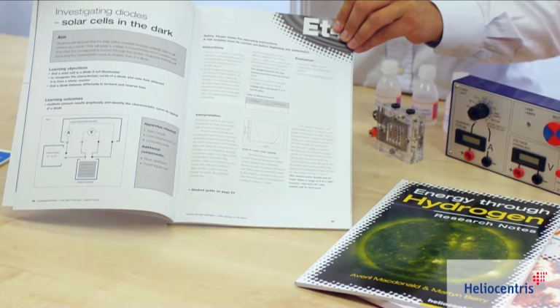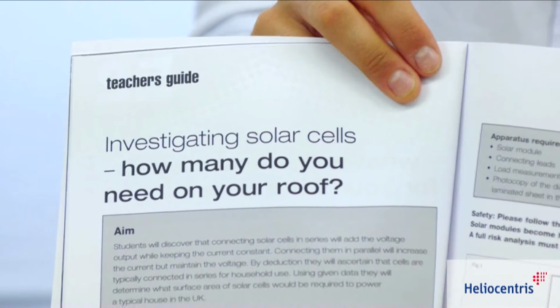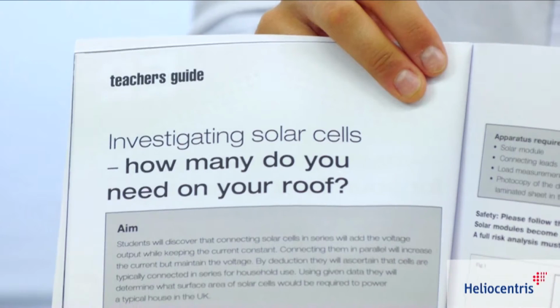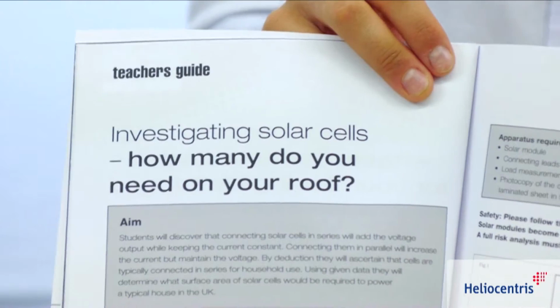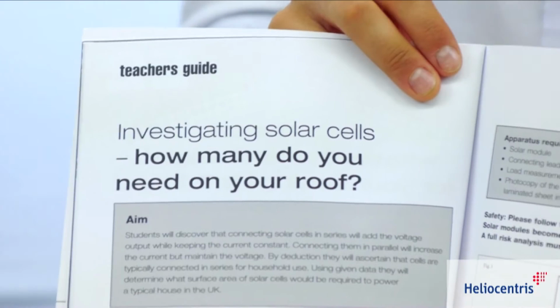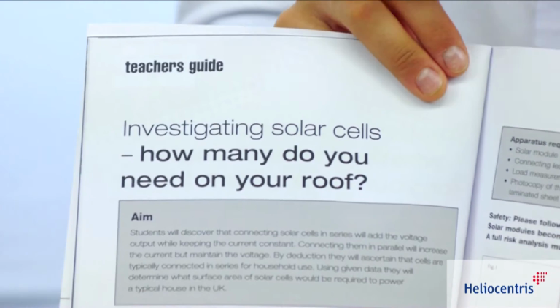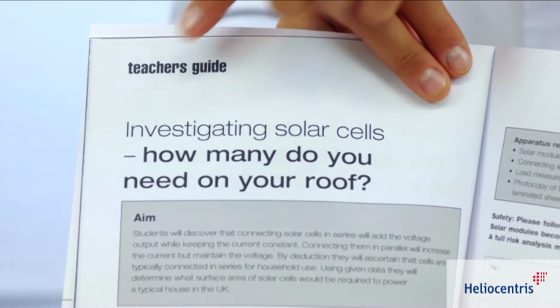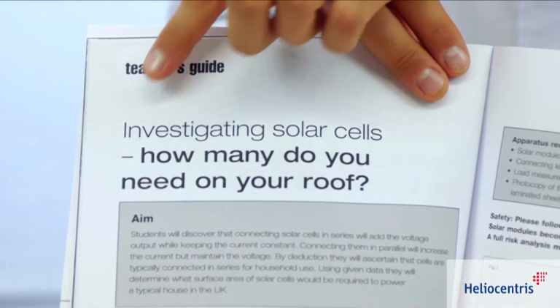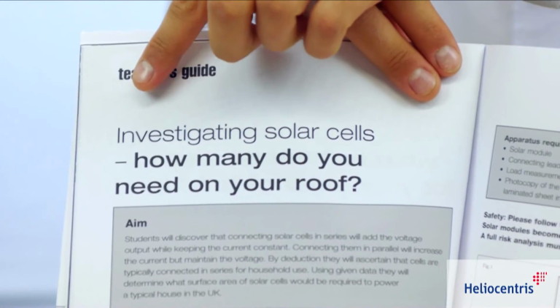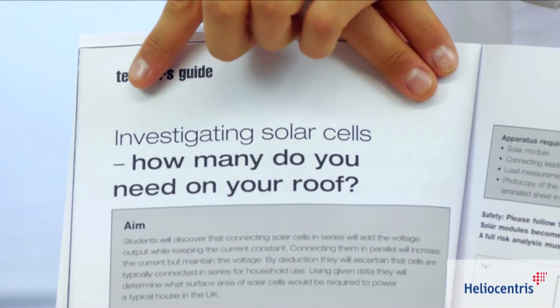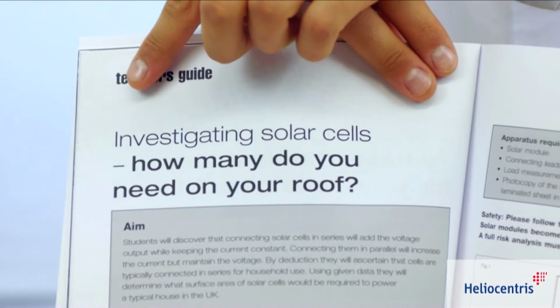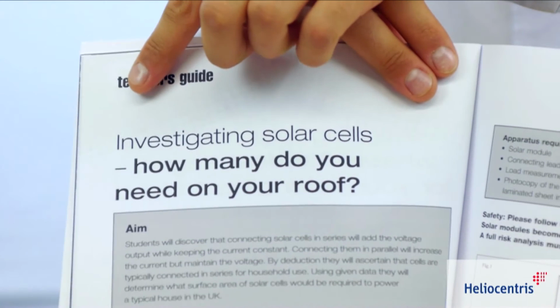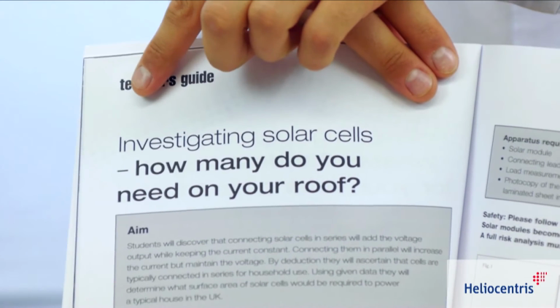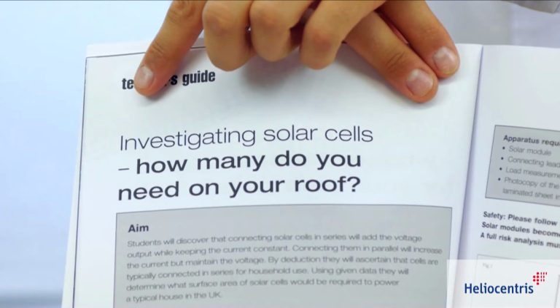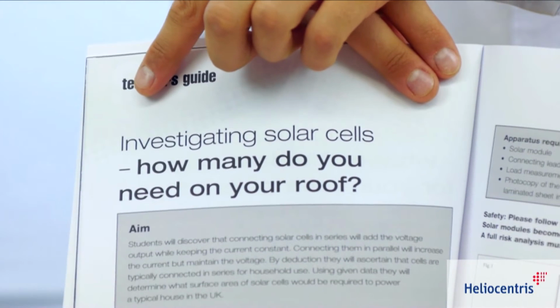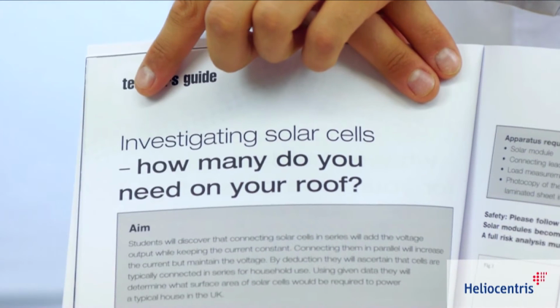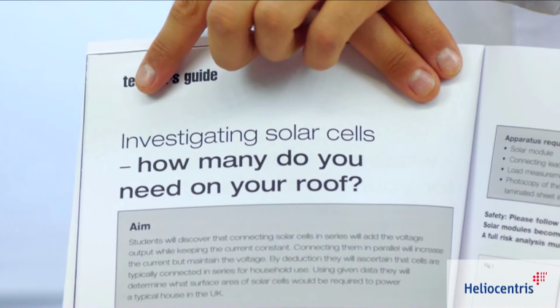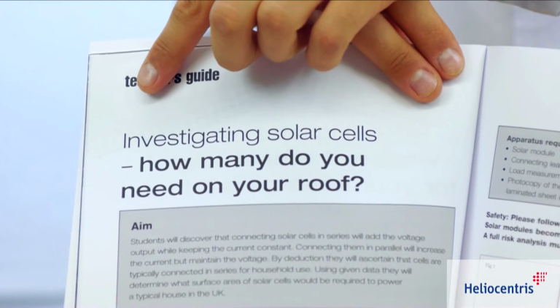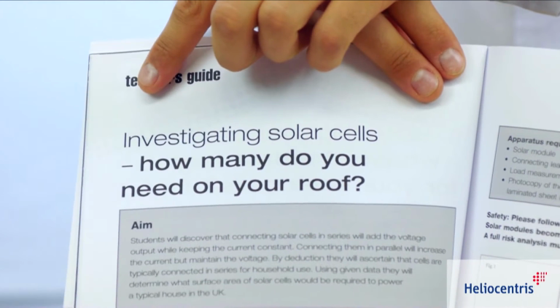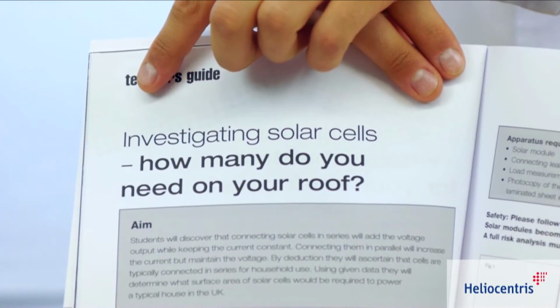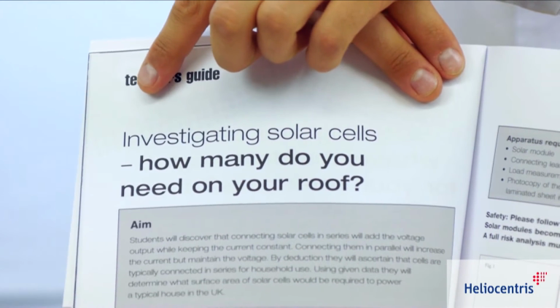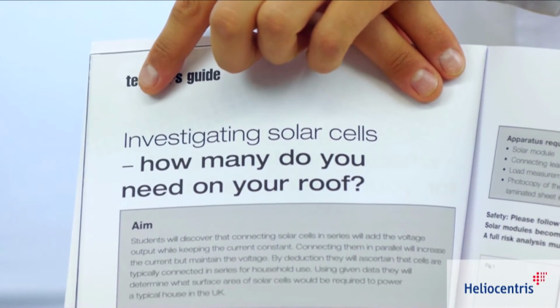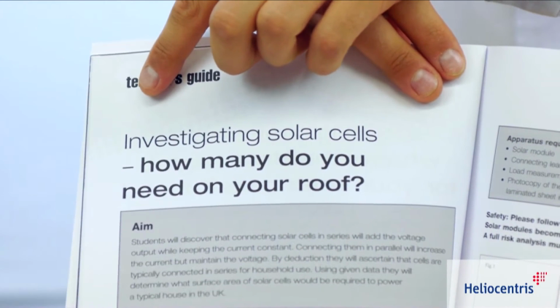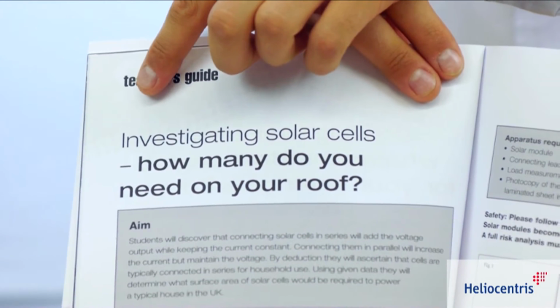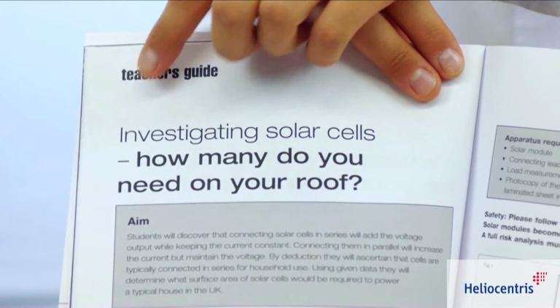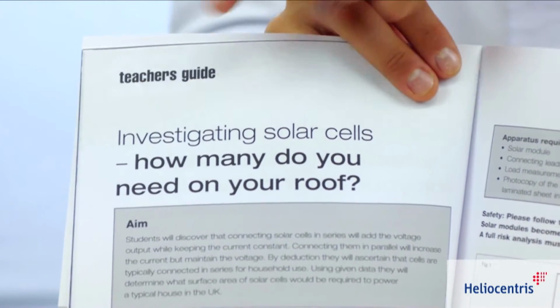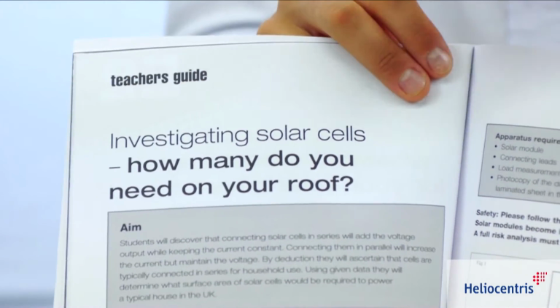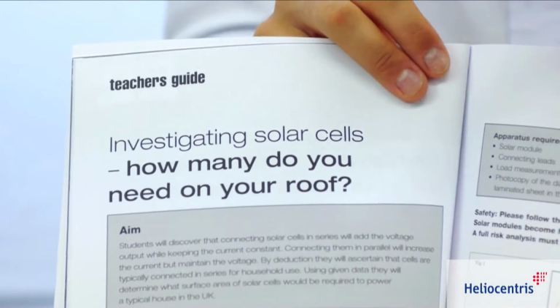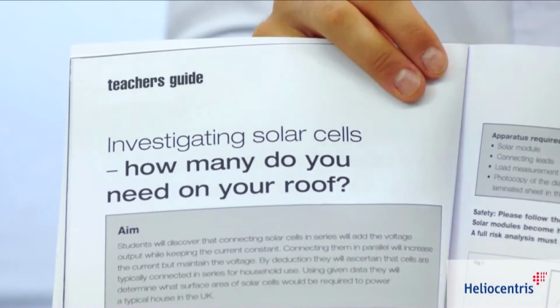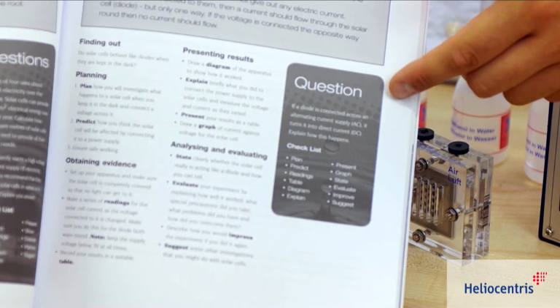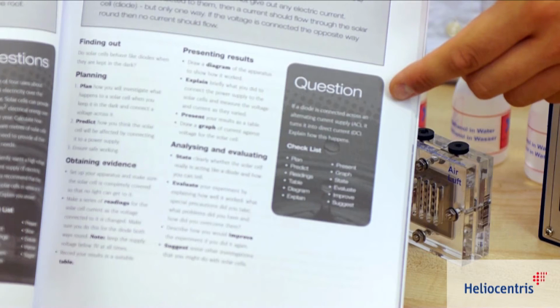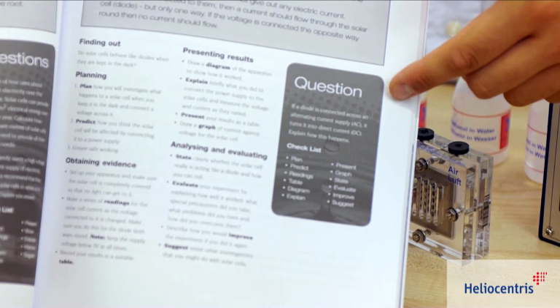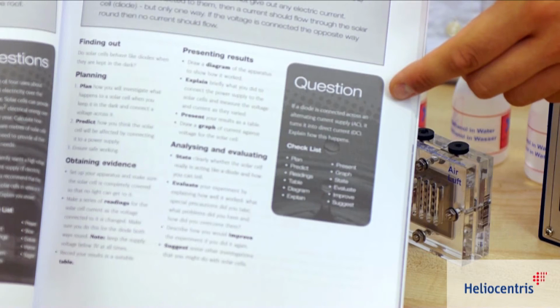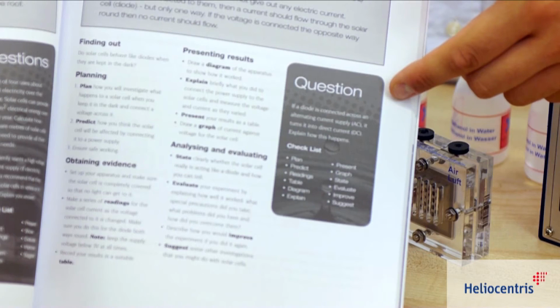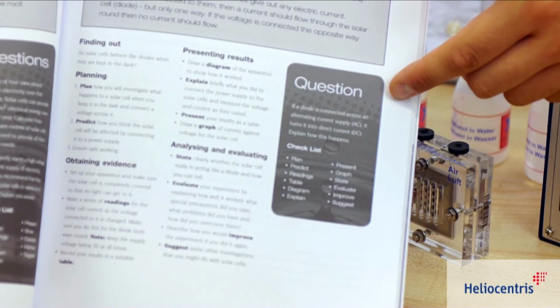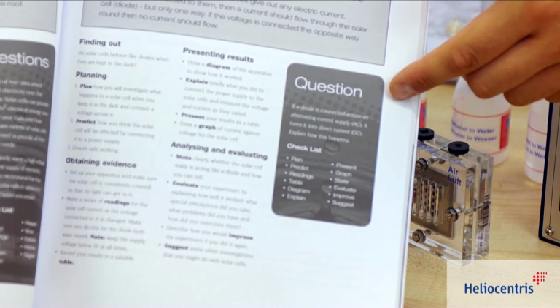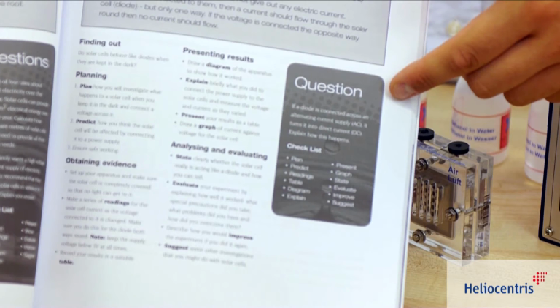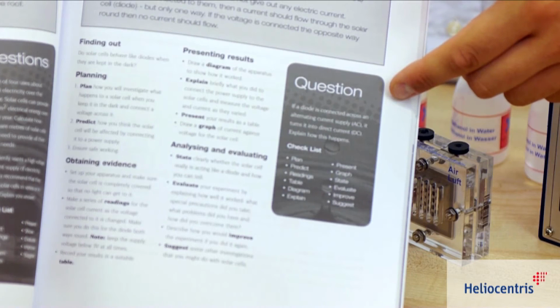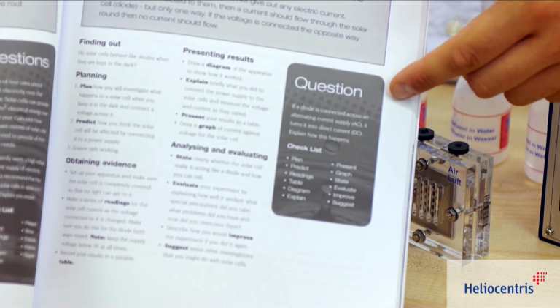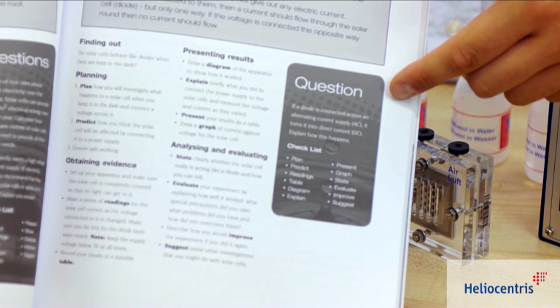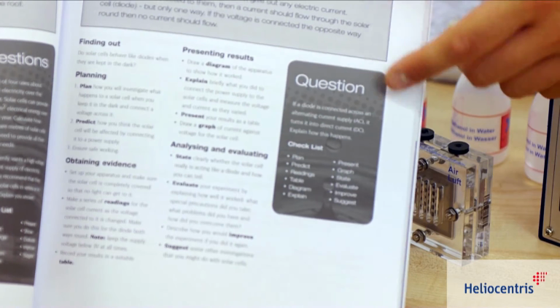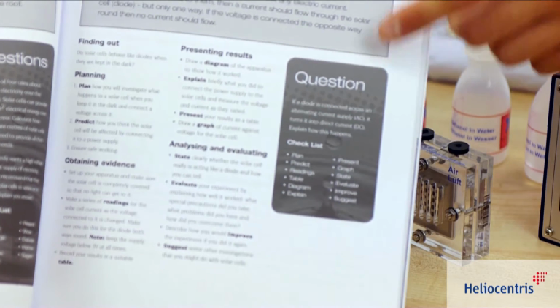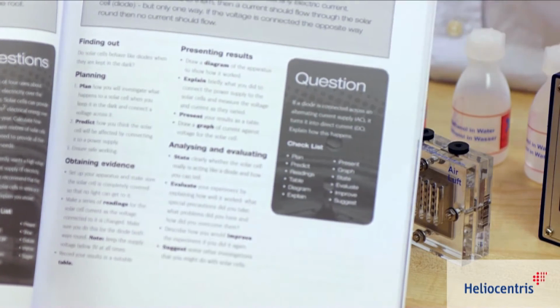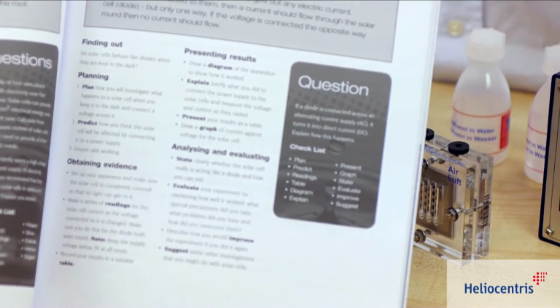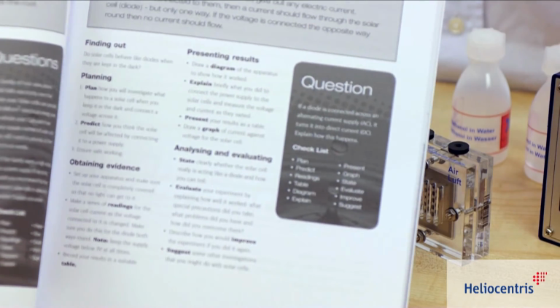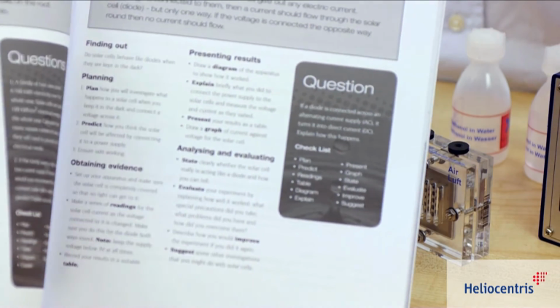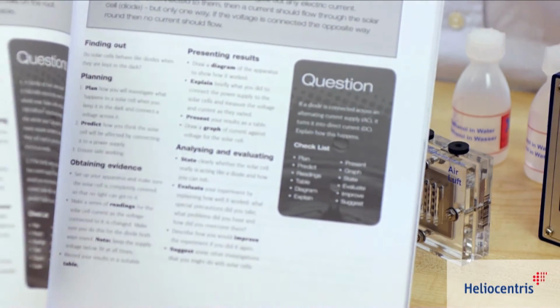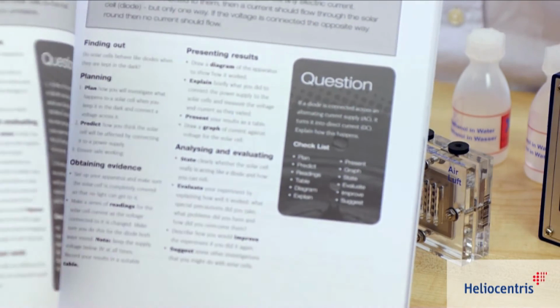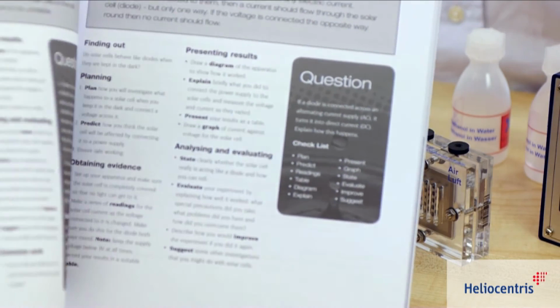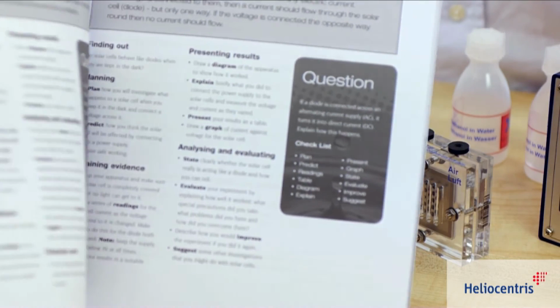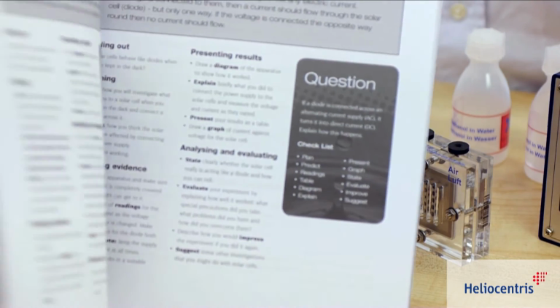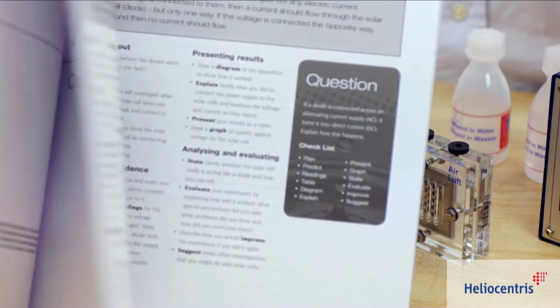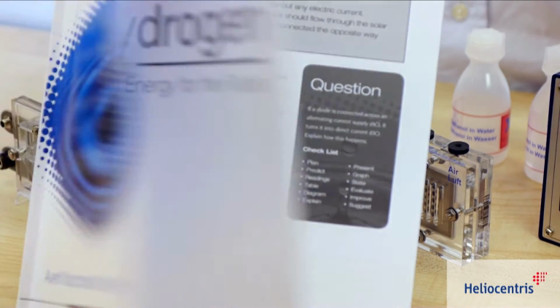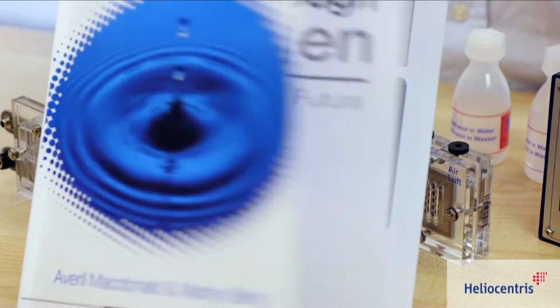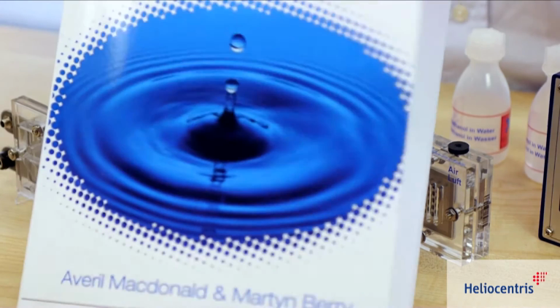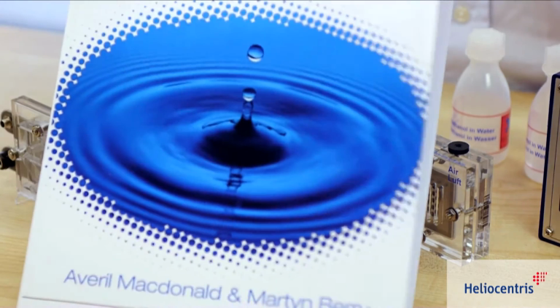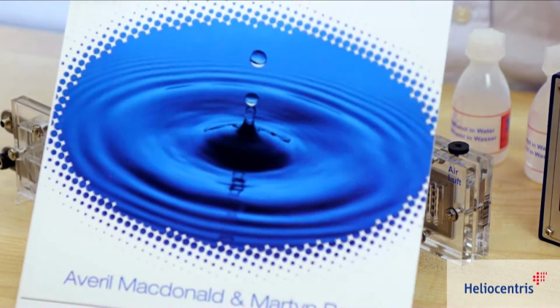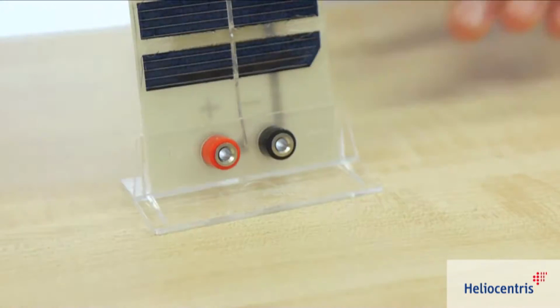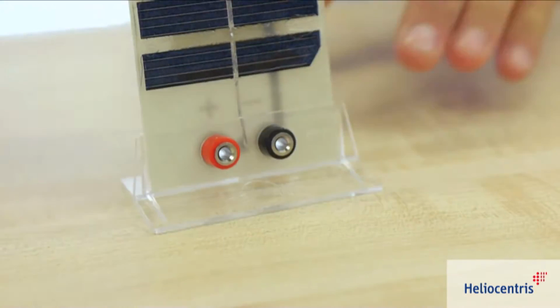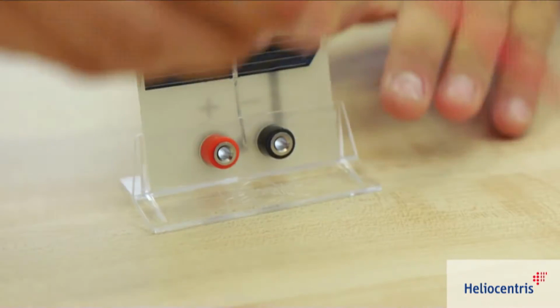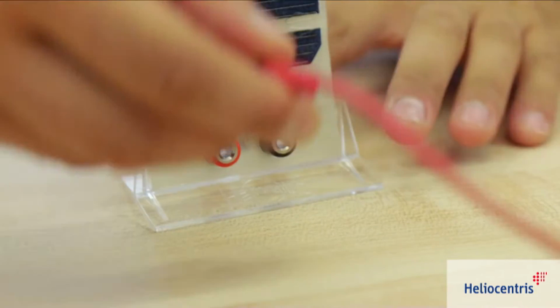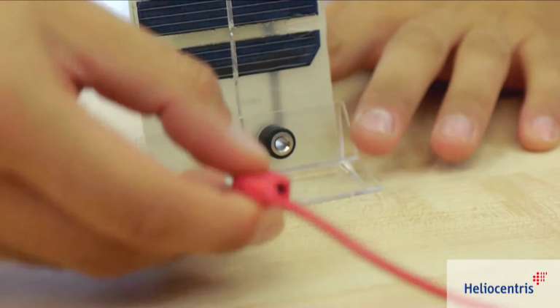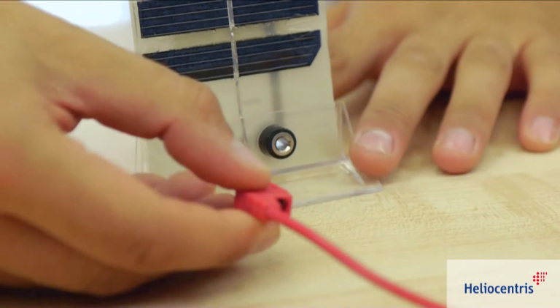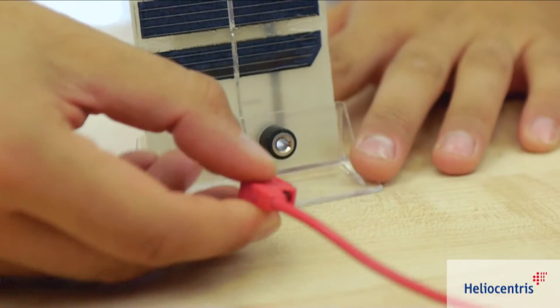The teacher's section provides answer sheets, experiment results, and interpretation of the measured data.